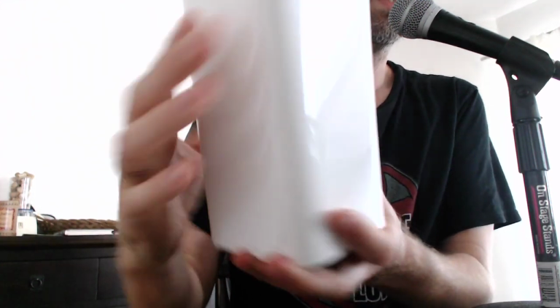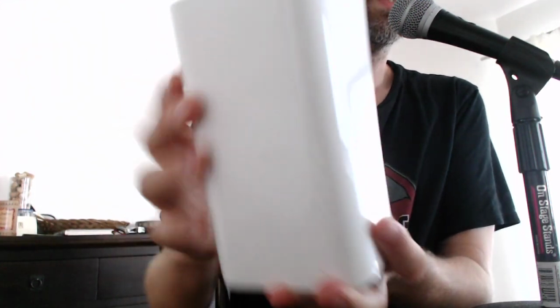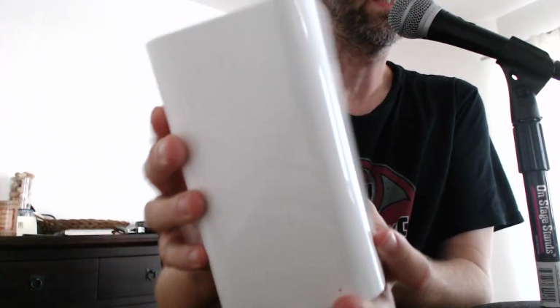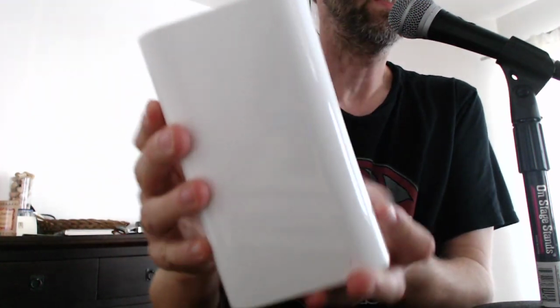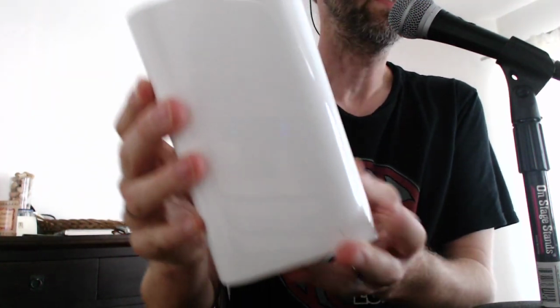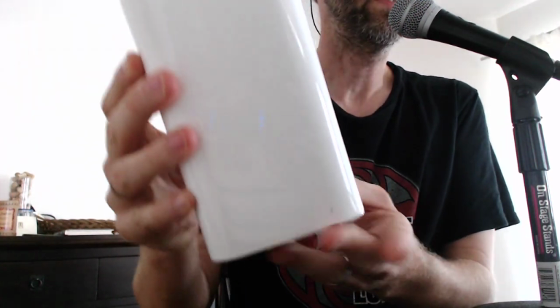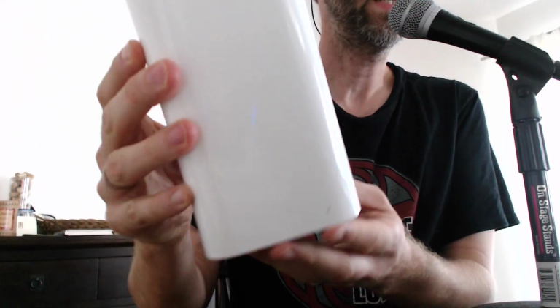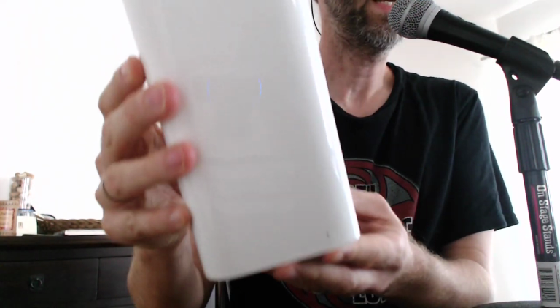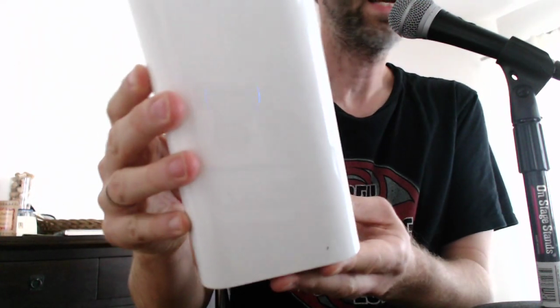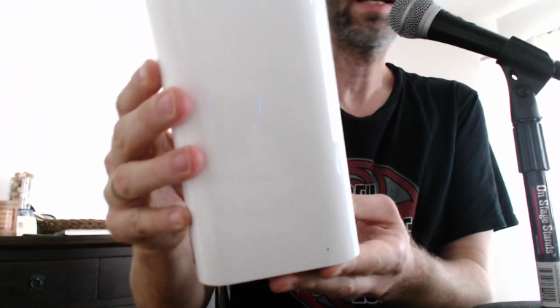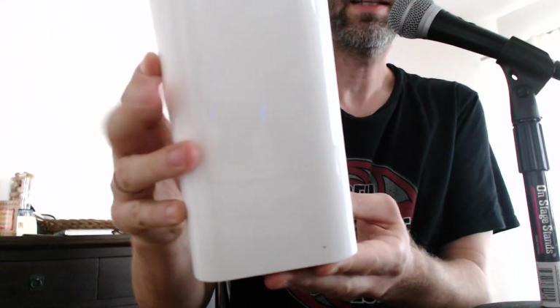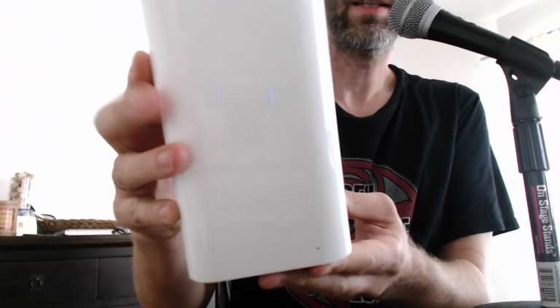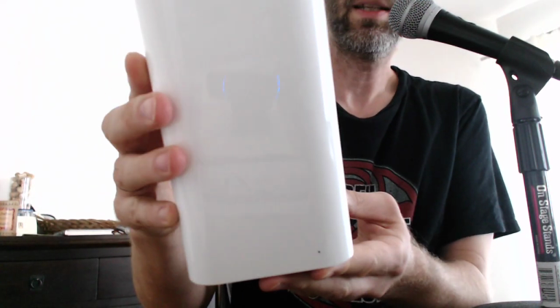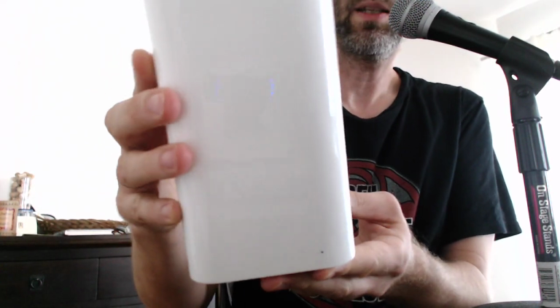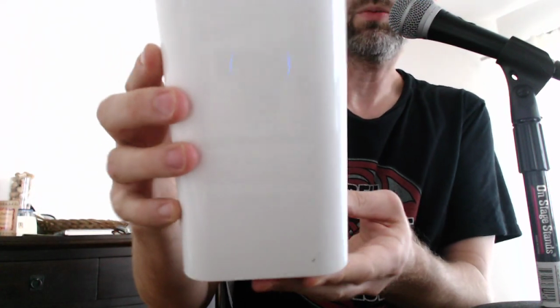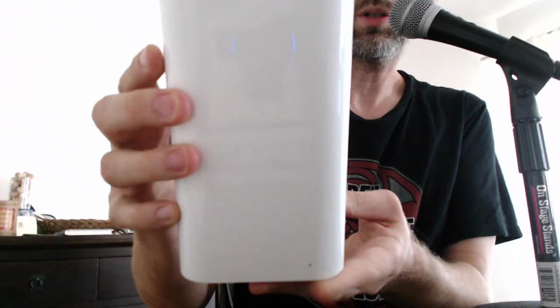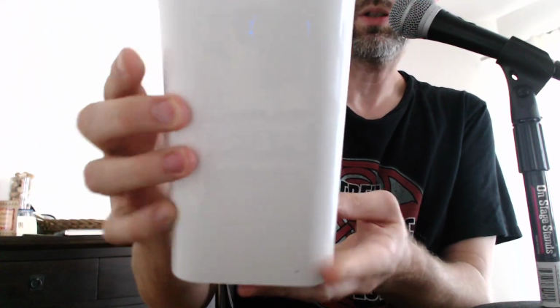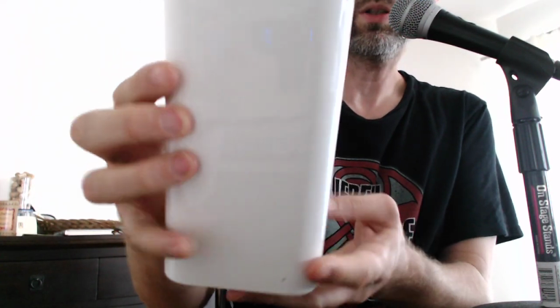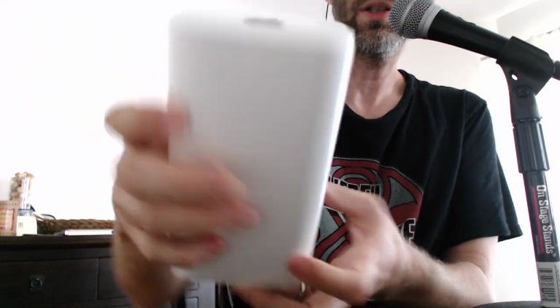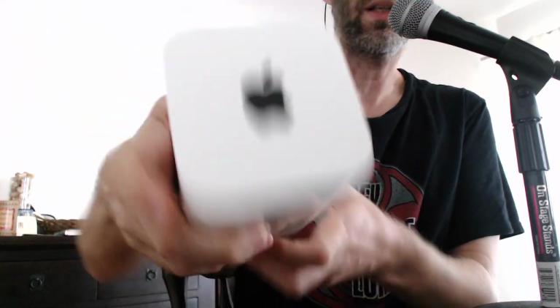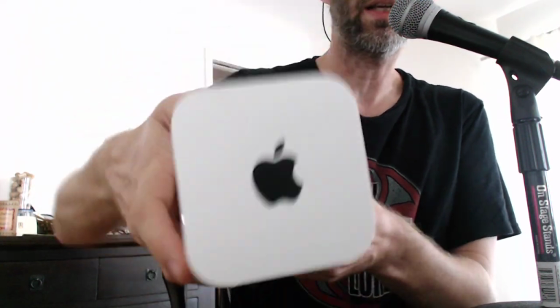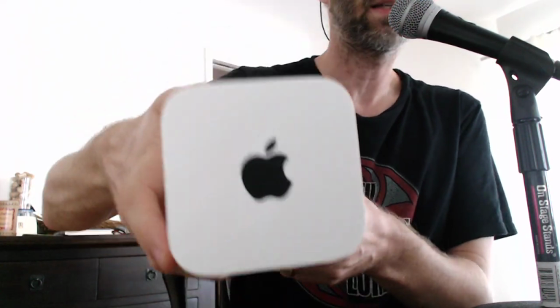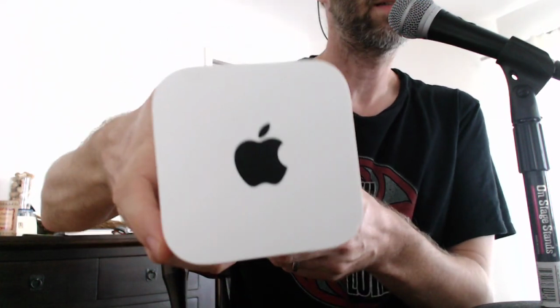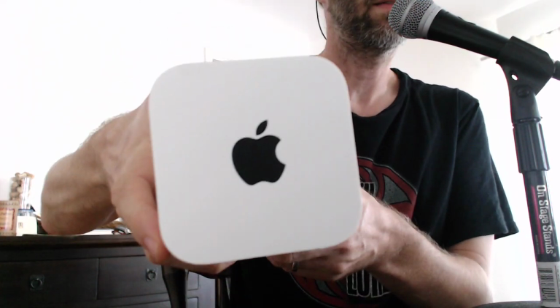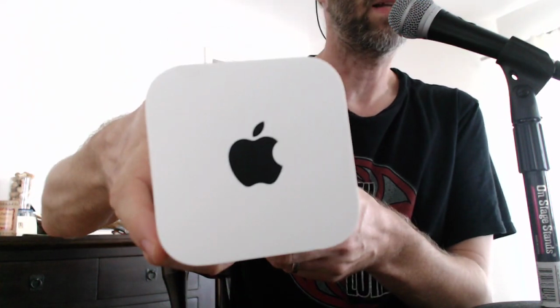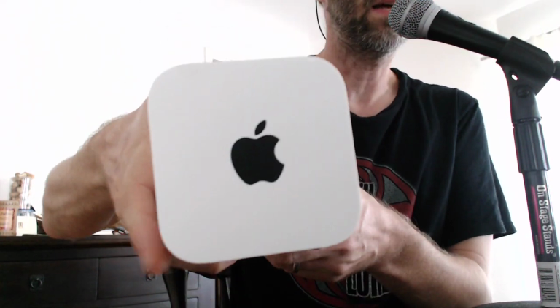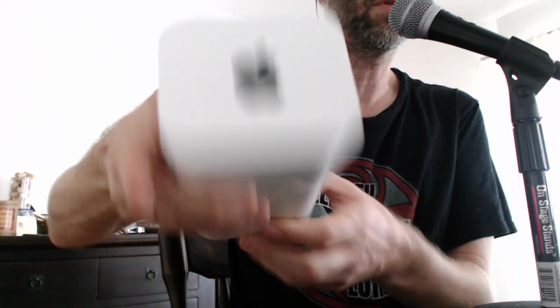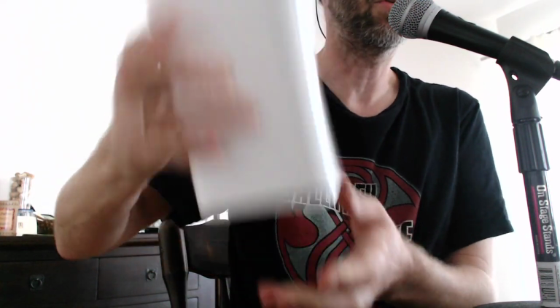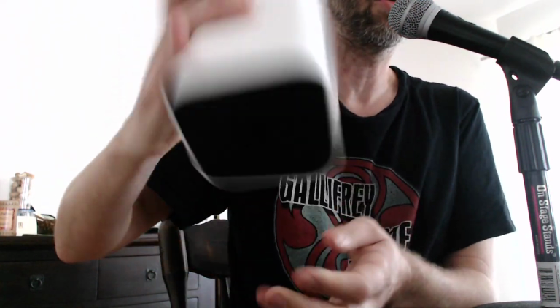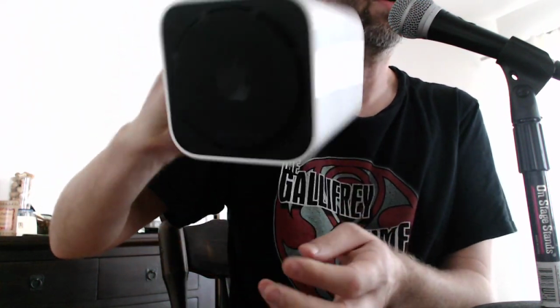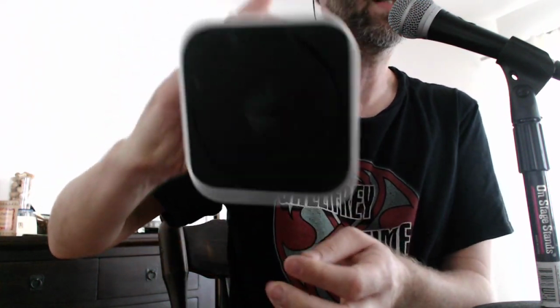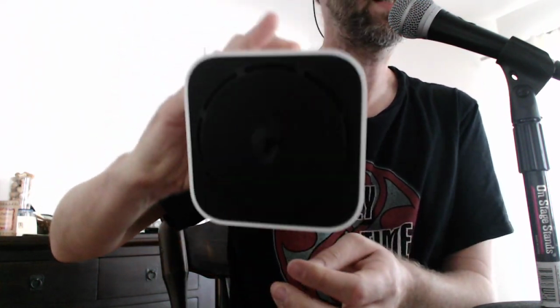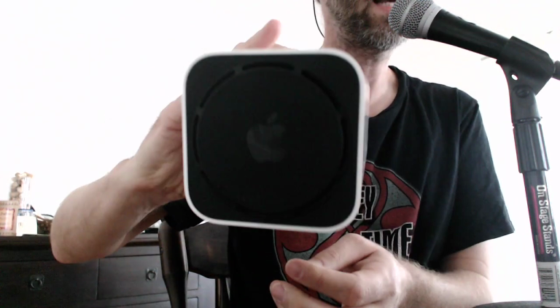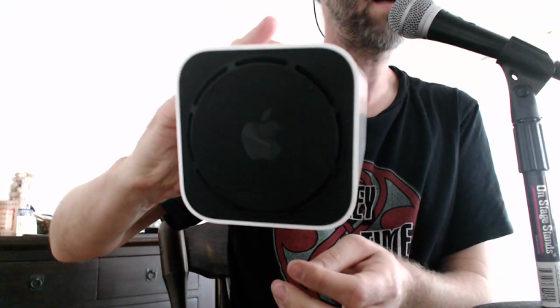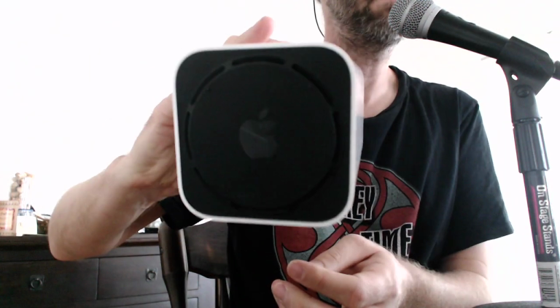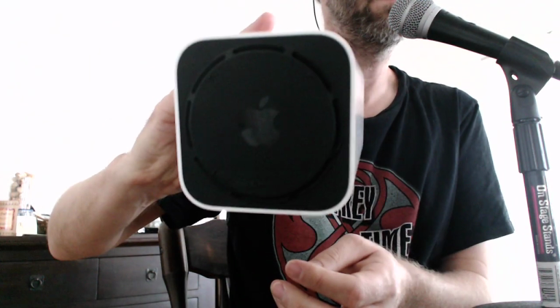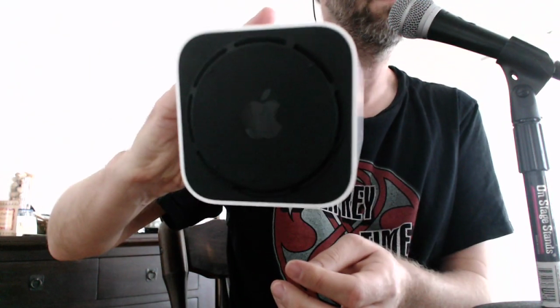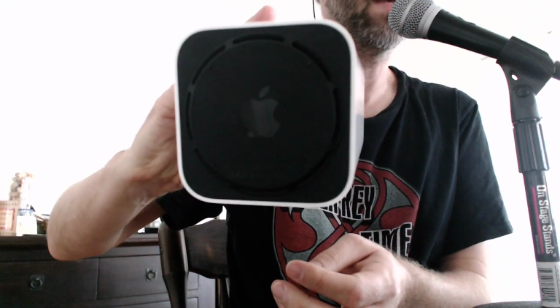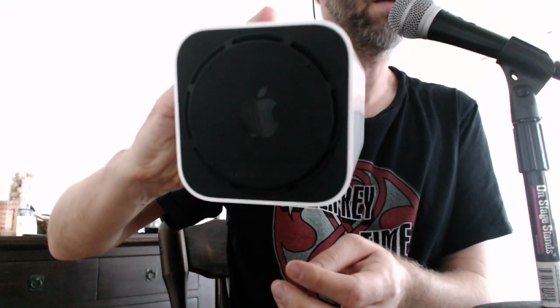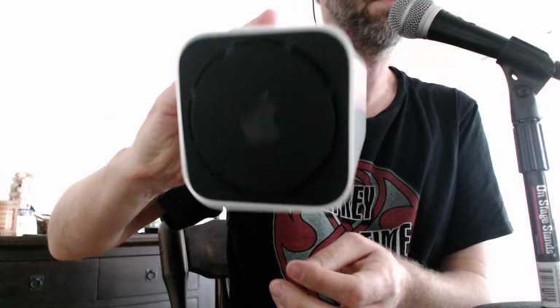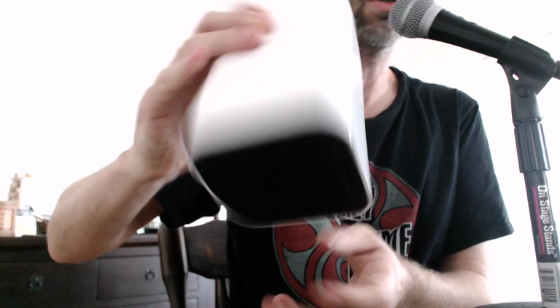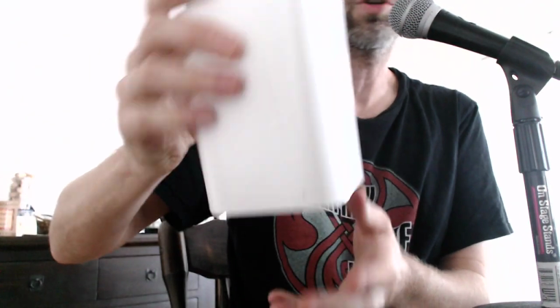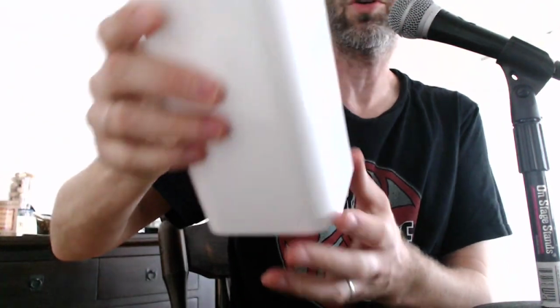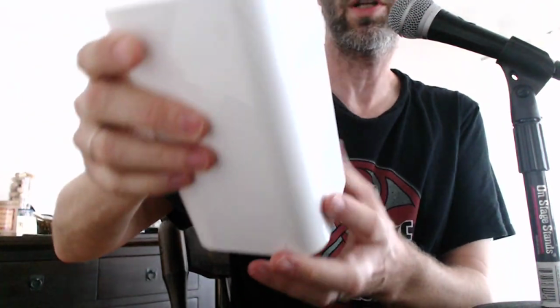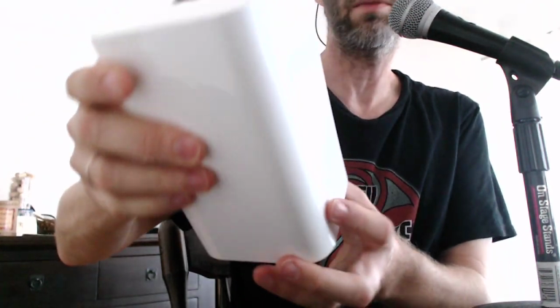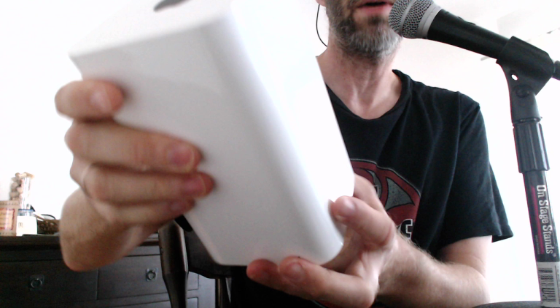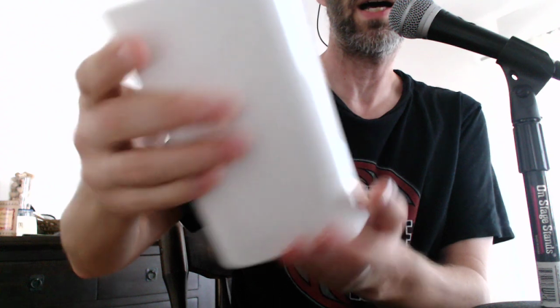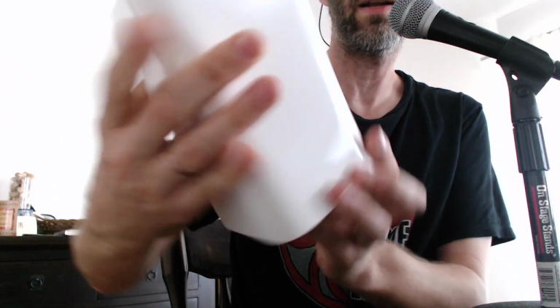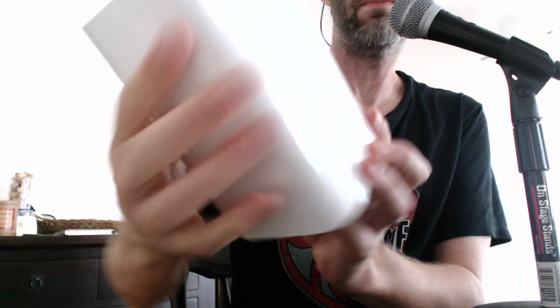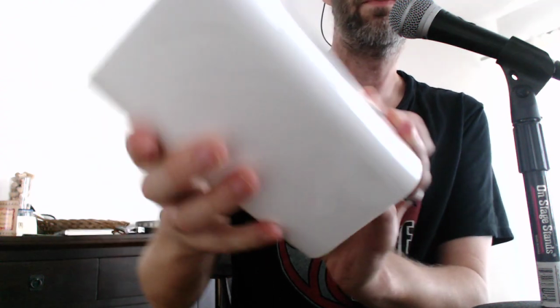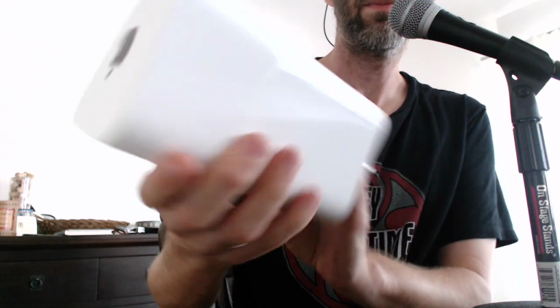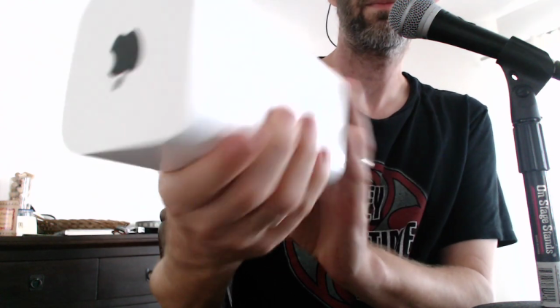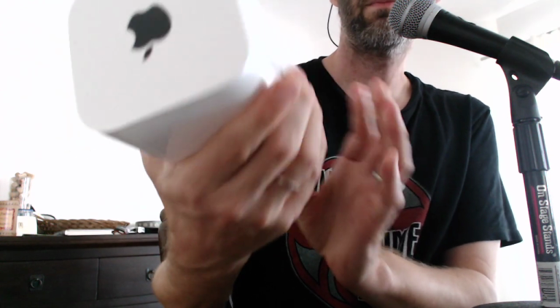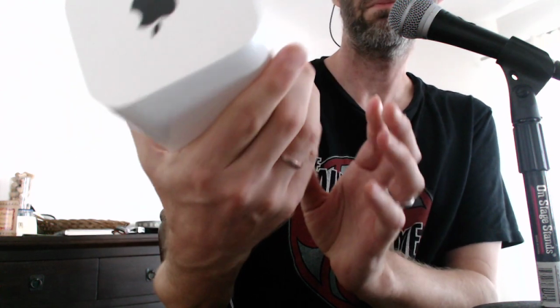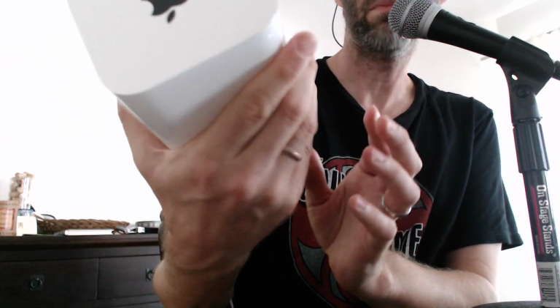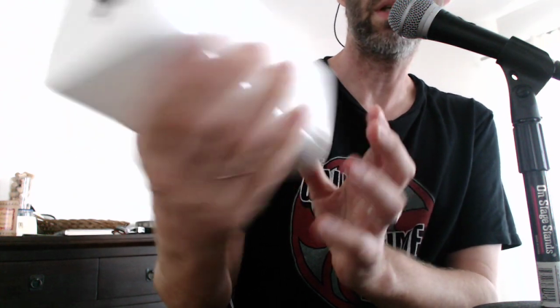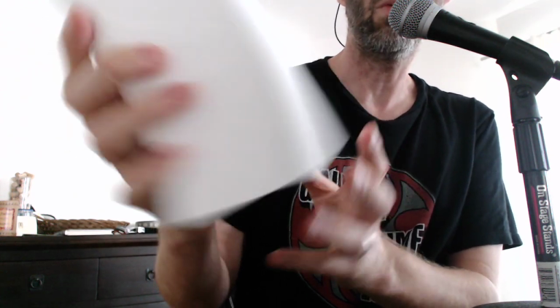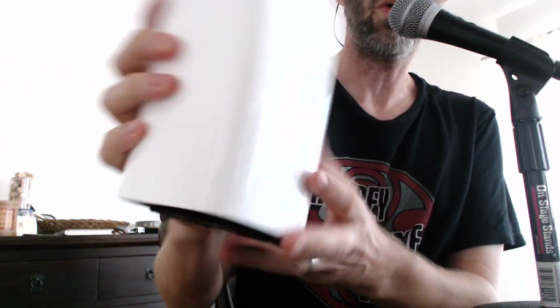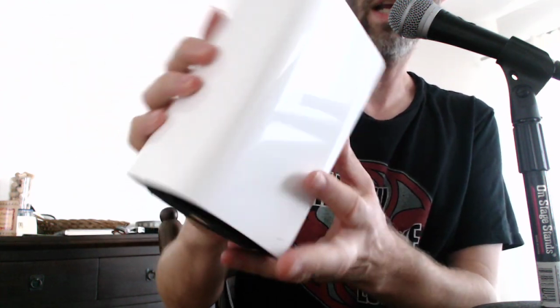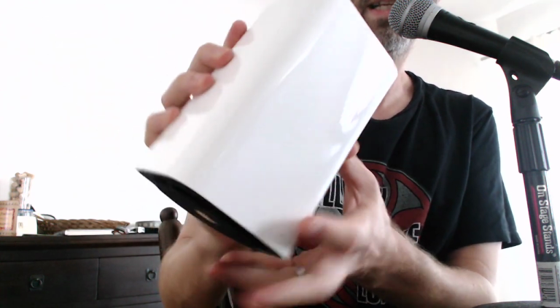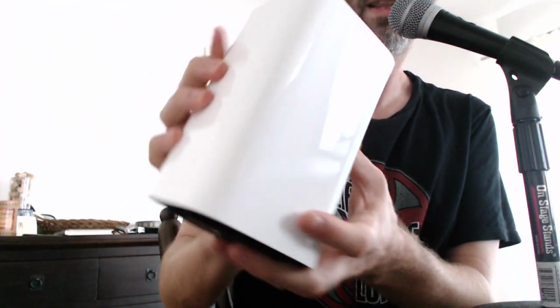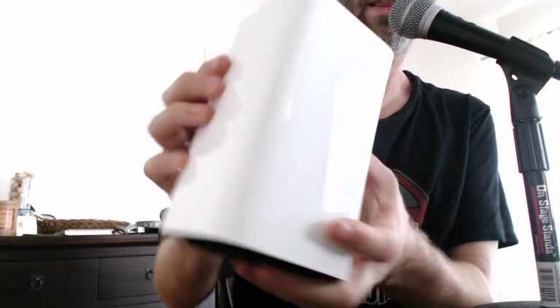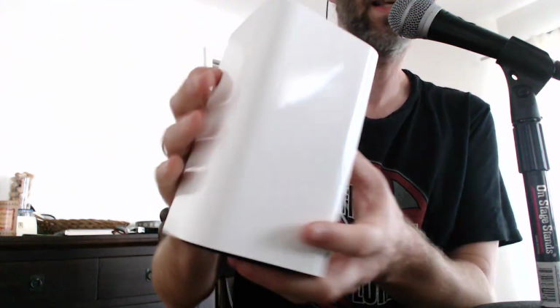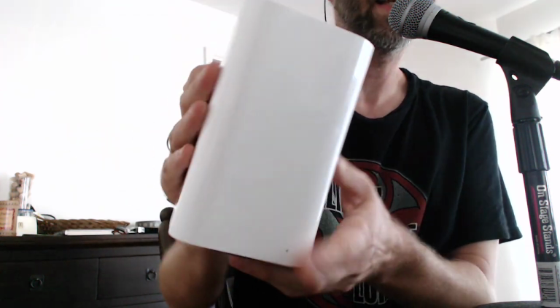And that is what it looks like — Apple logo on the top, Apple logo on the bottom, big white thing.